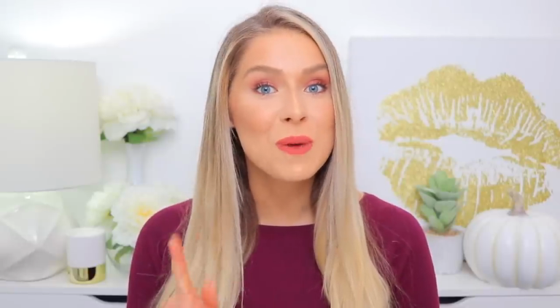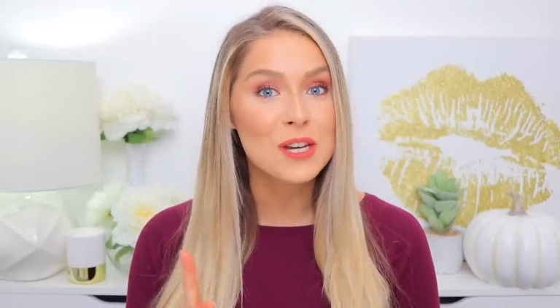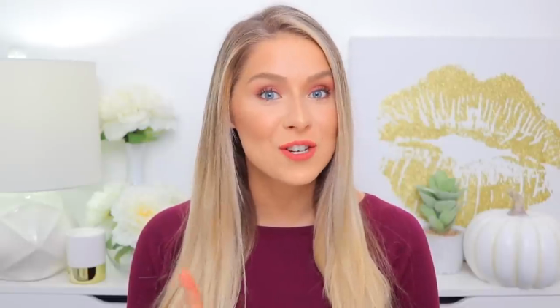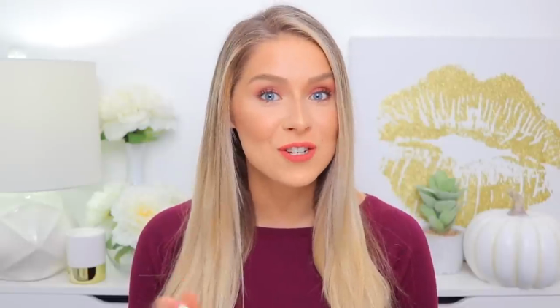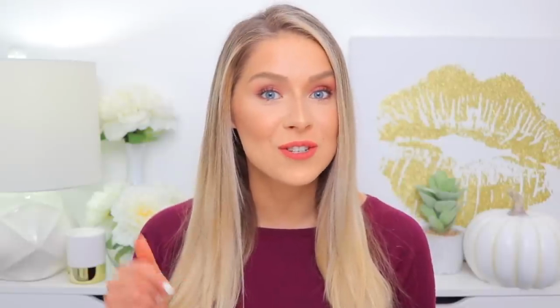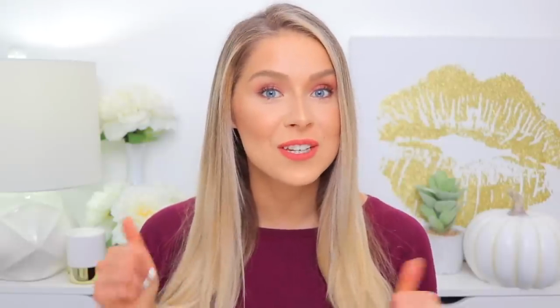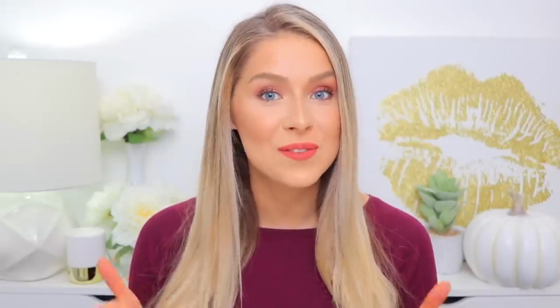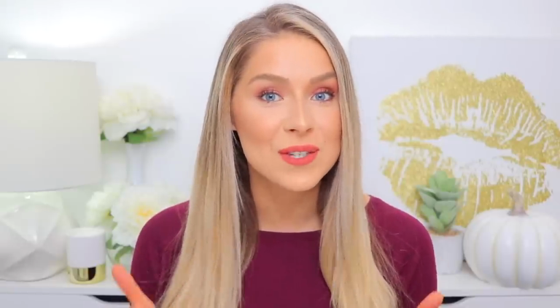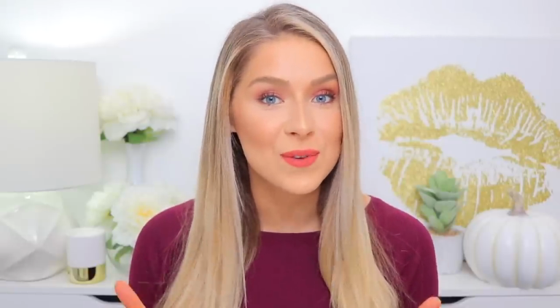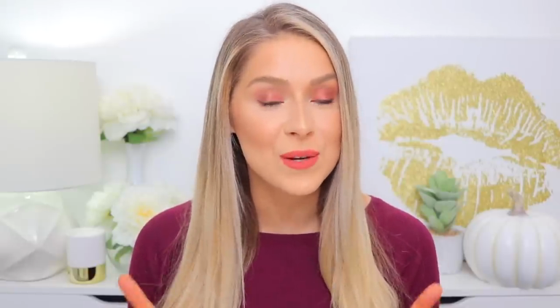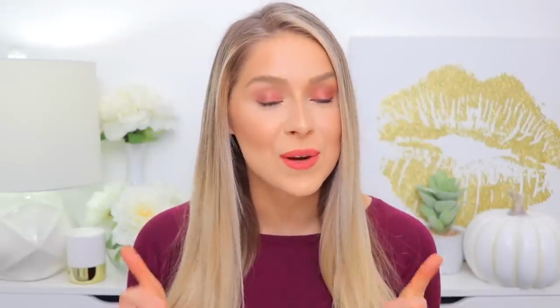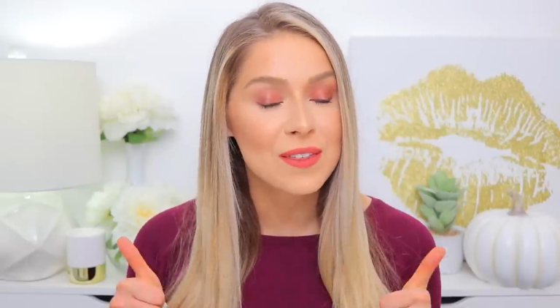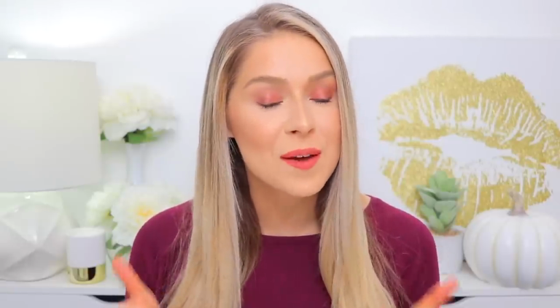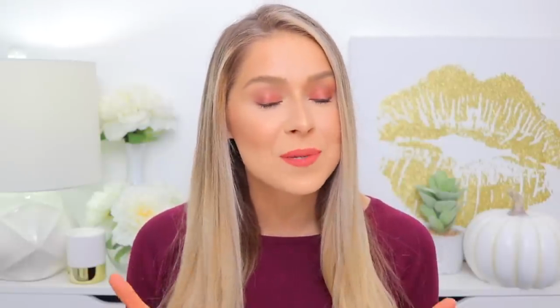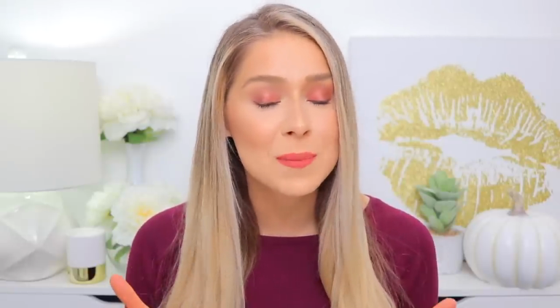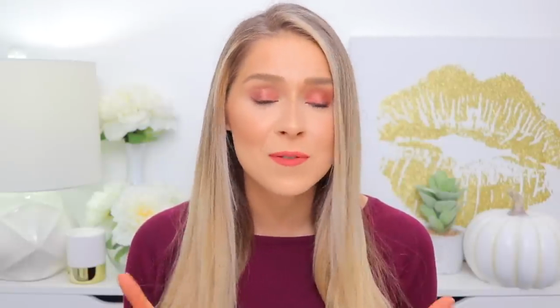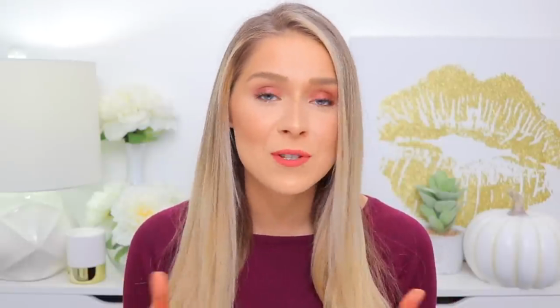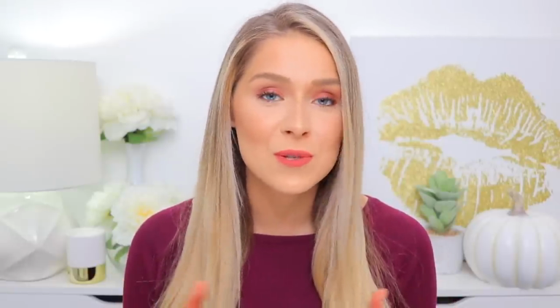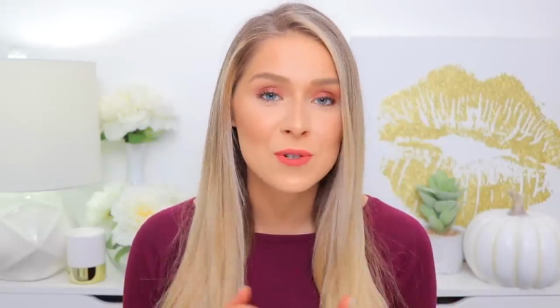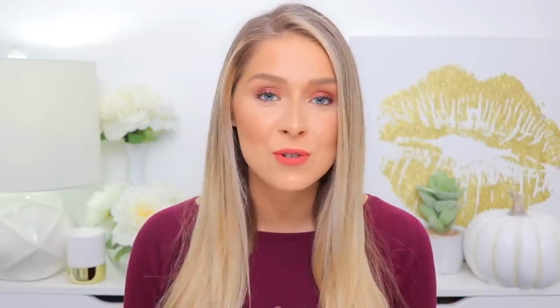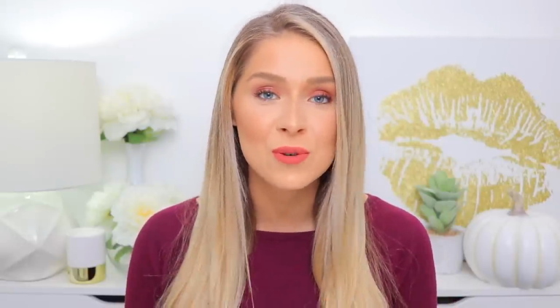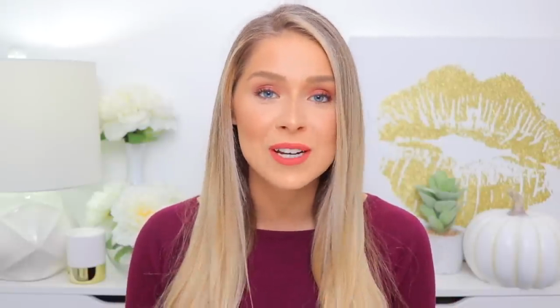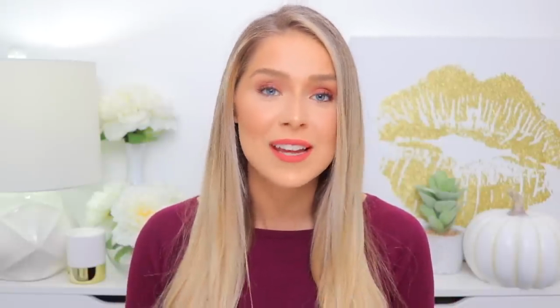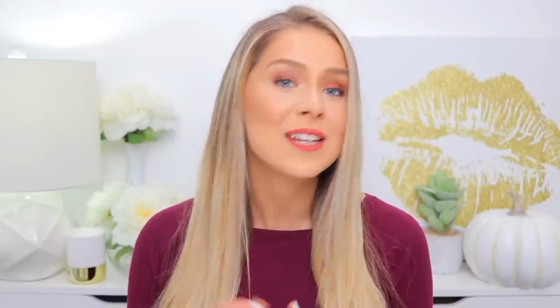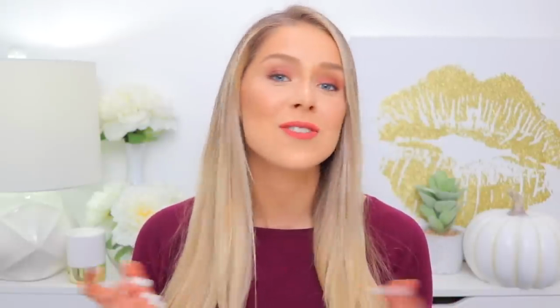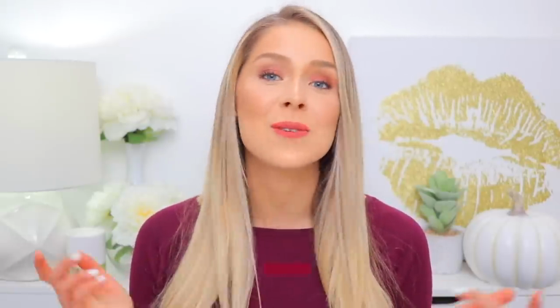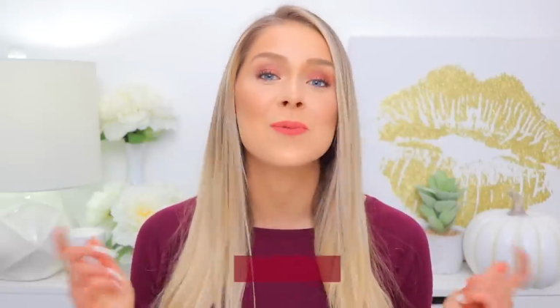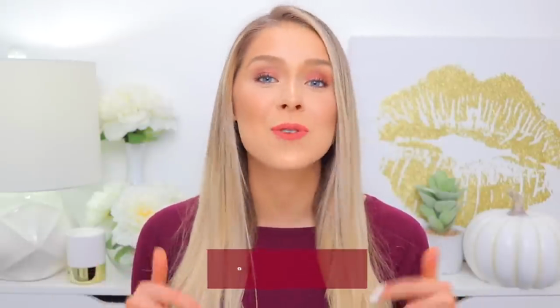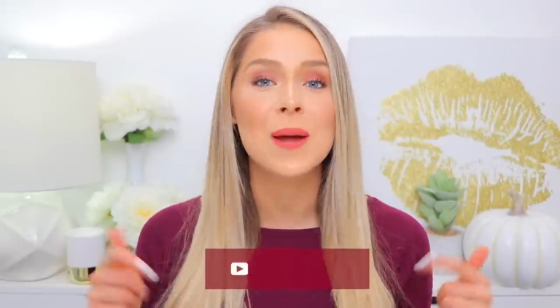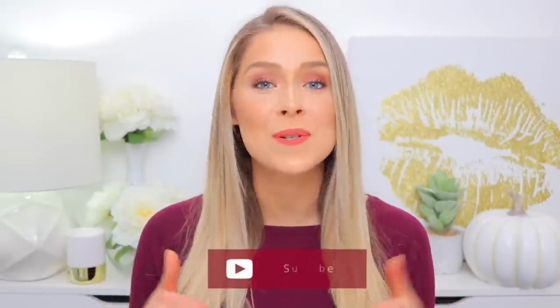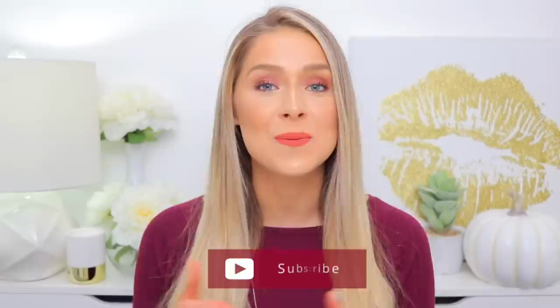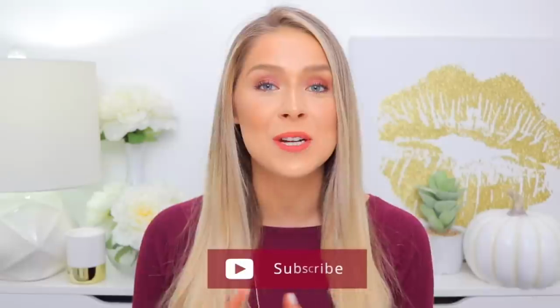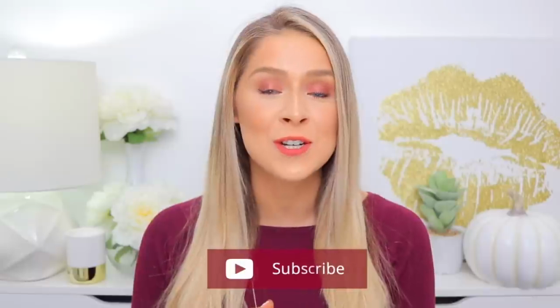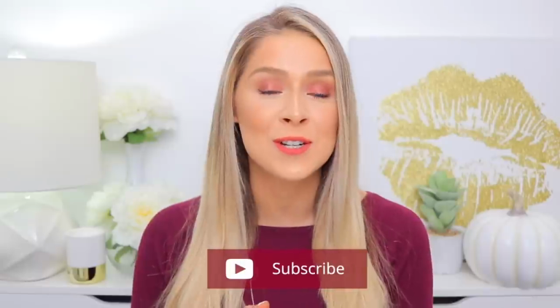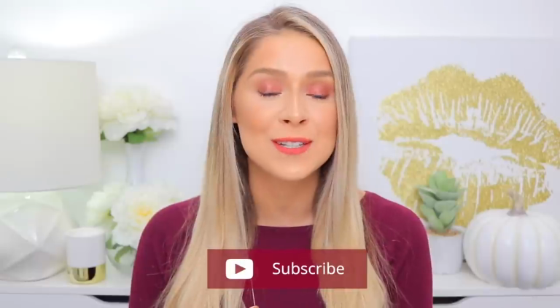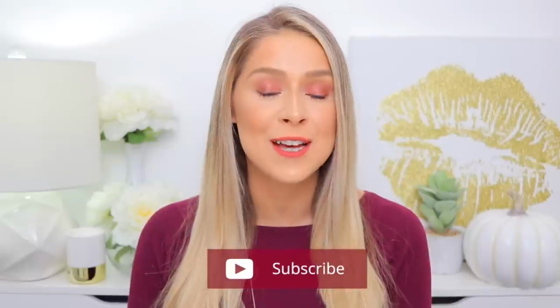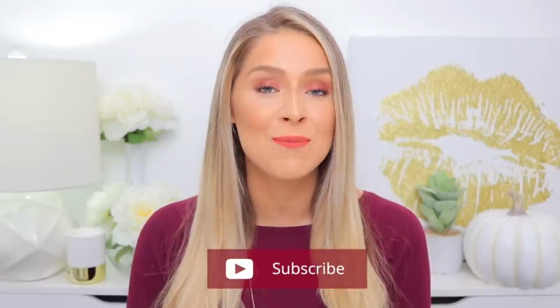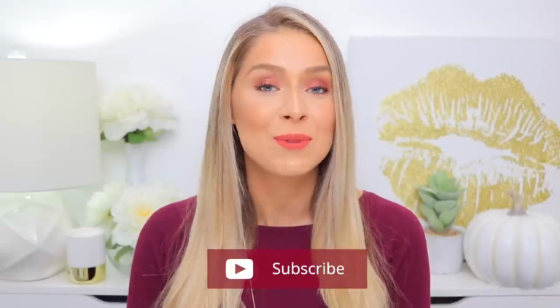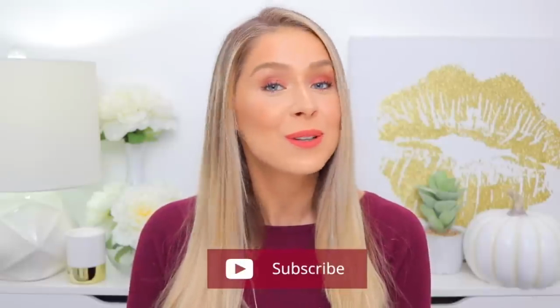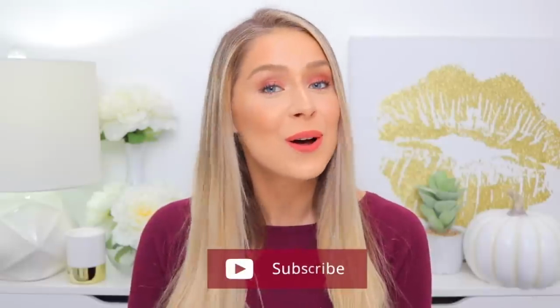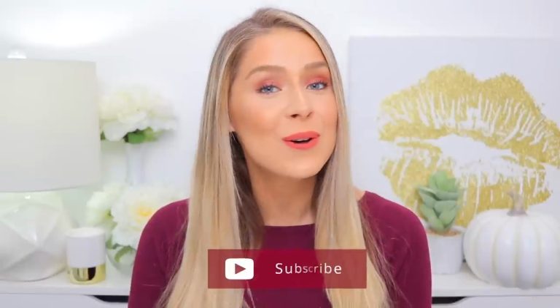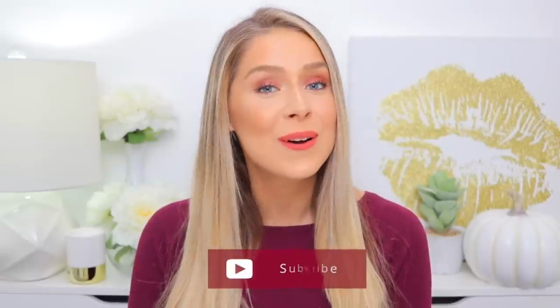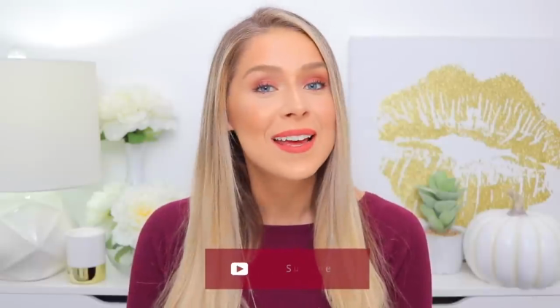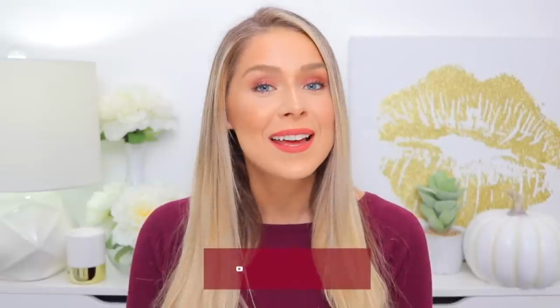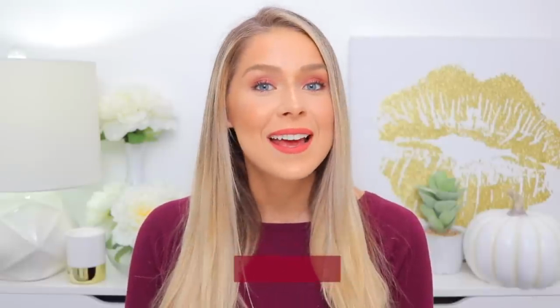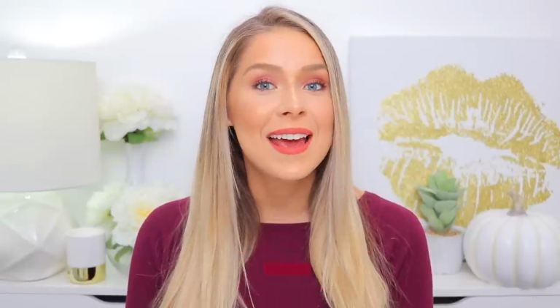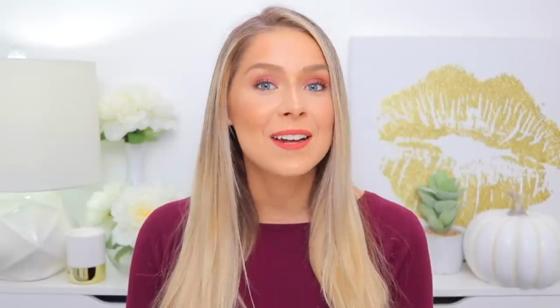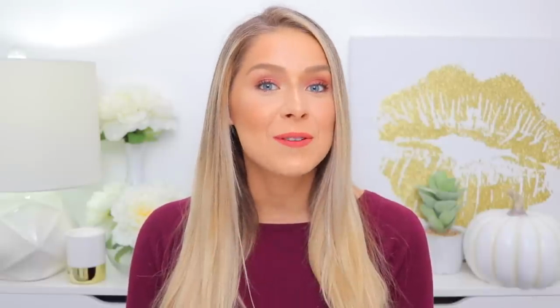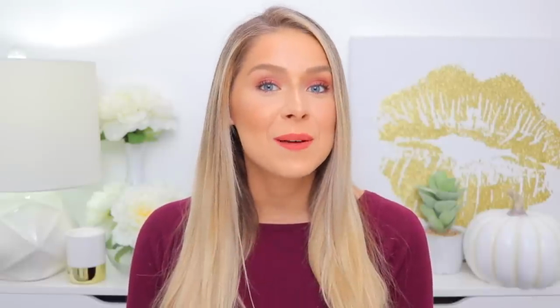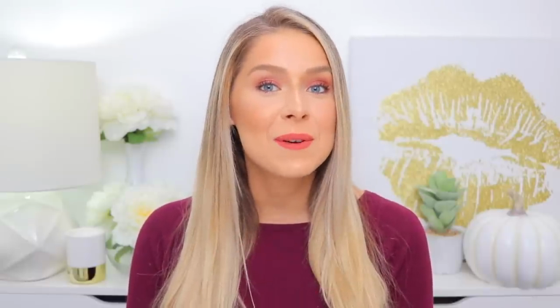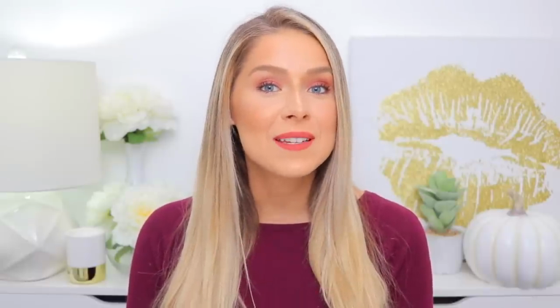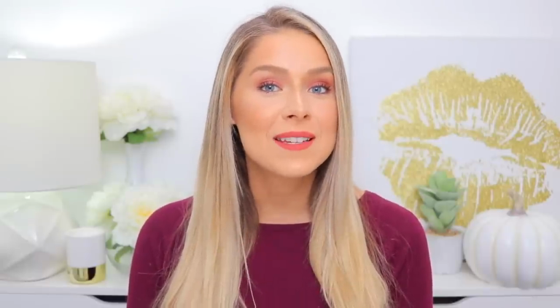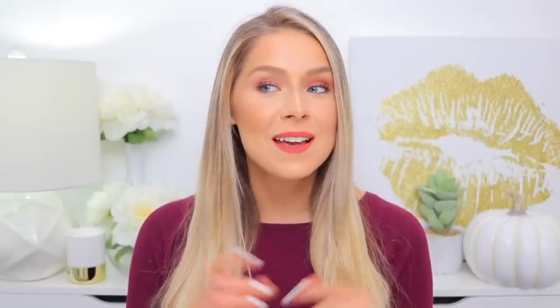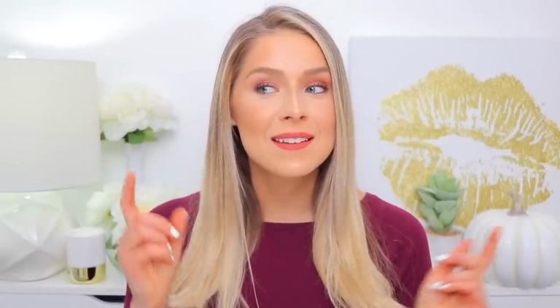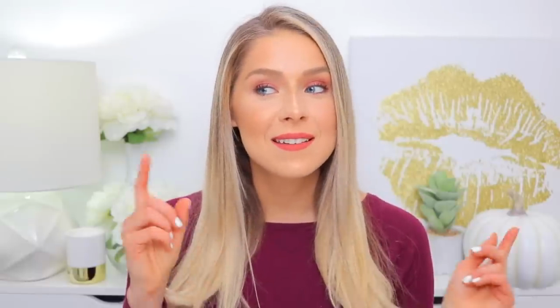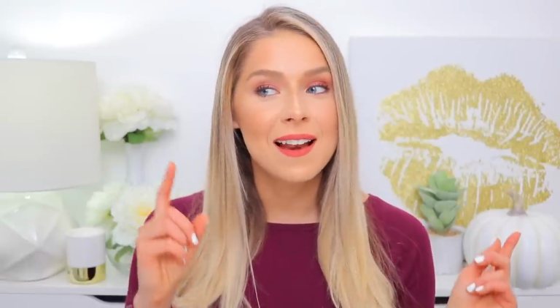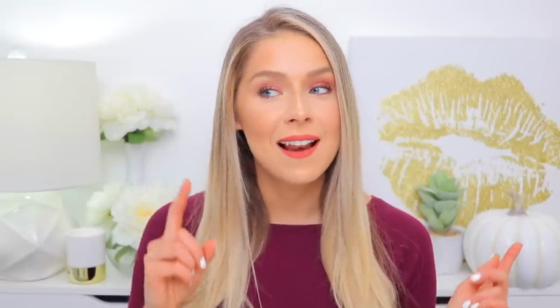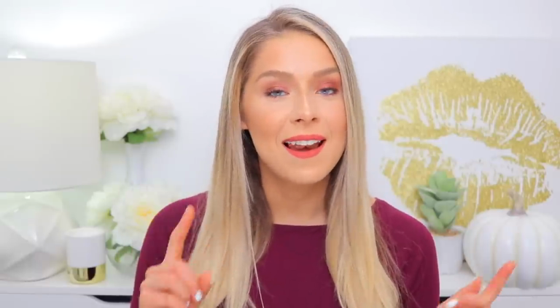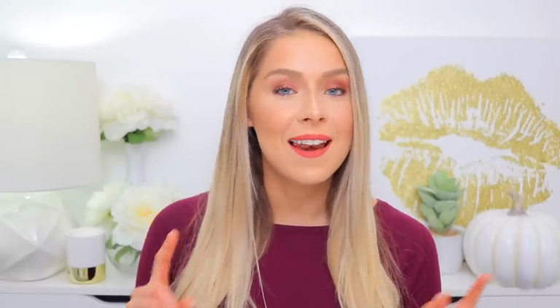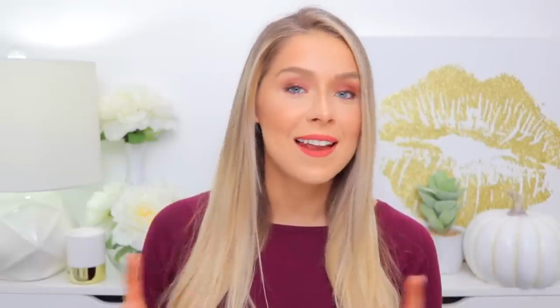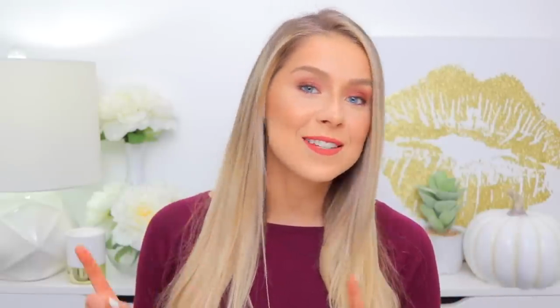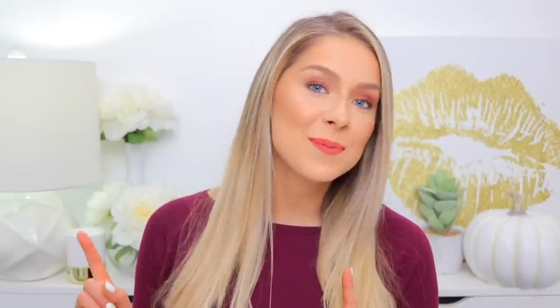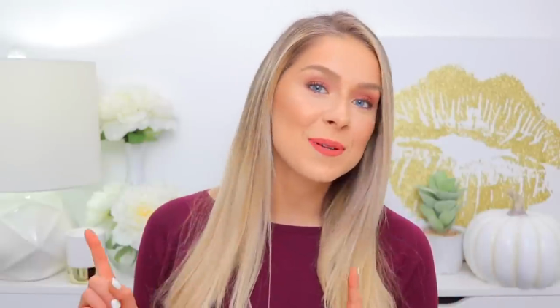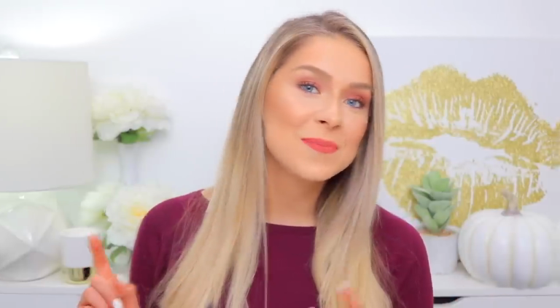Make sure to give this video a thumbs up if you enjoy it and subscribe to my channel down below. And with that being said, let's jump in.